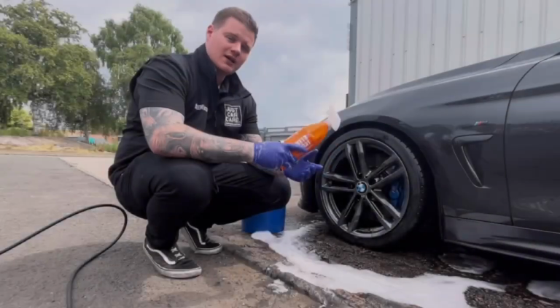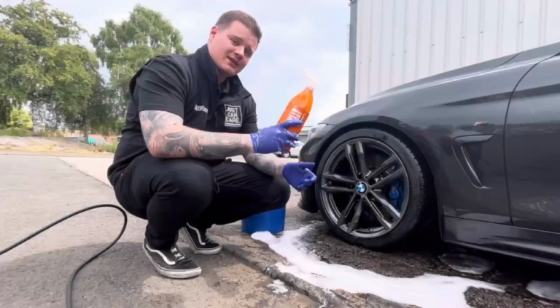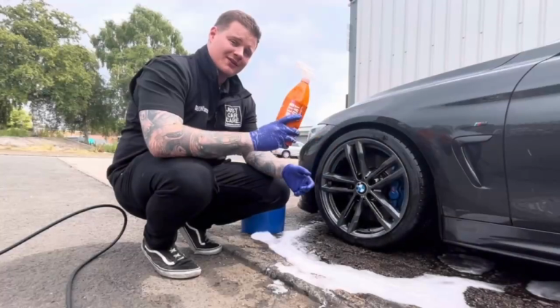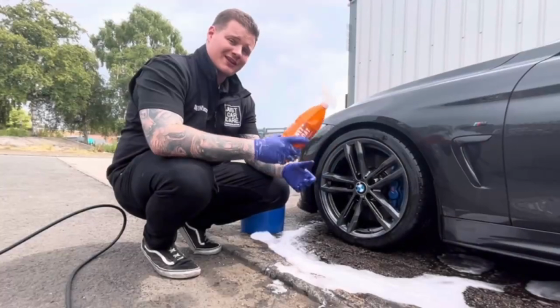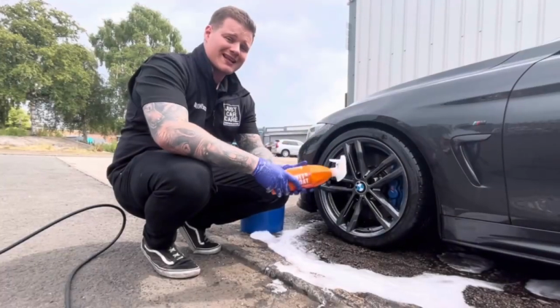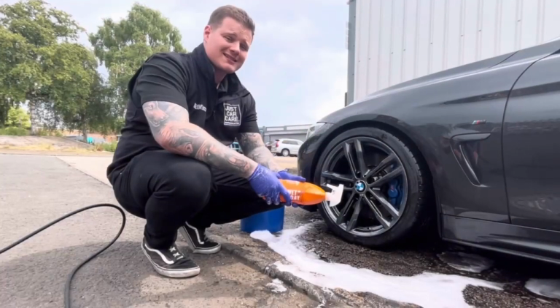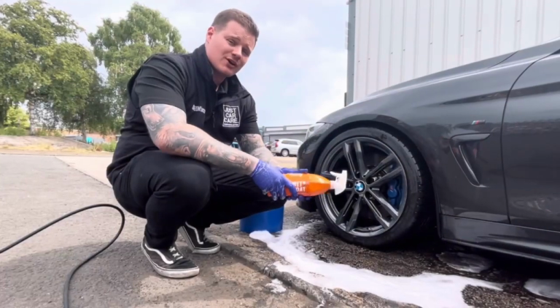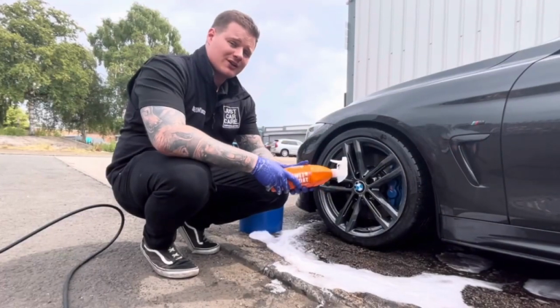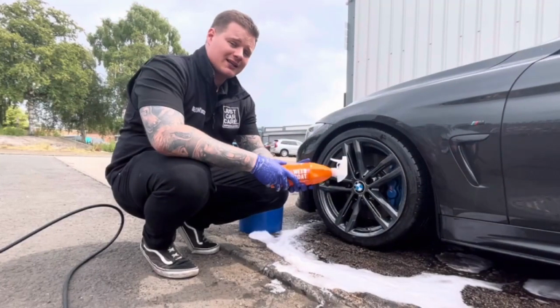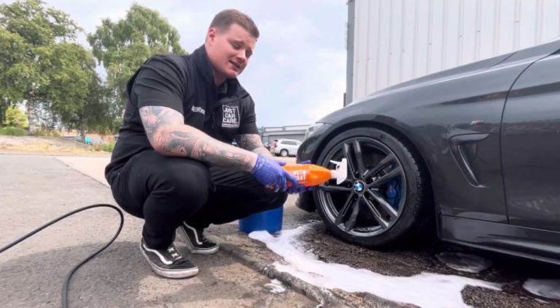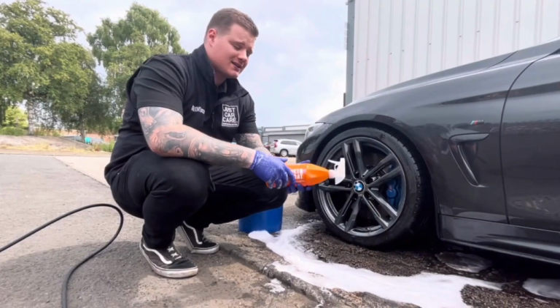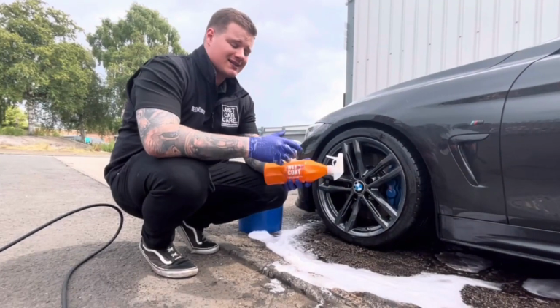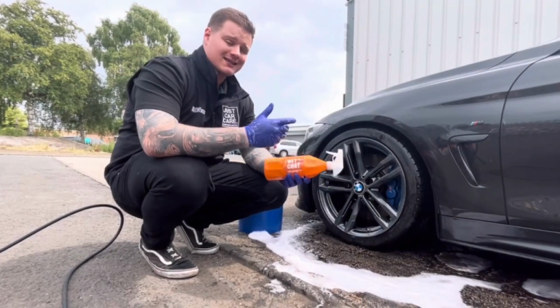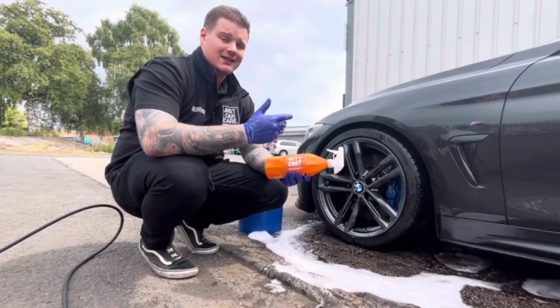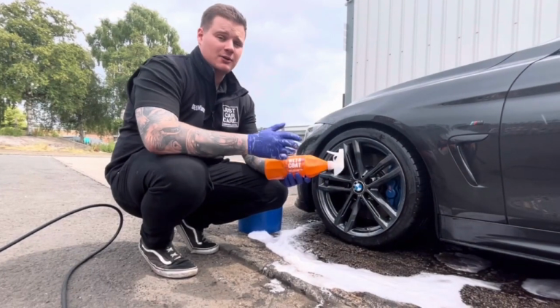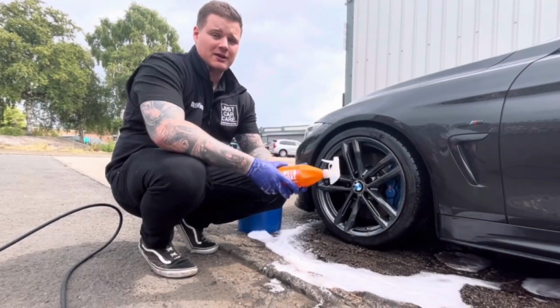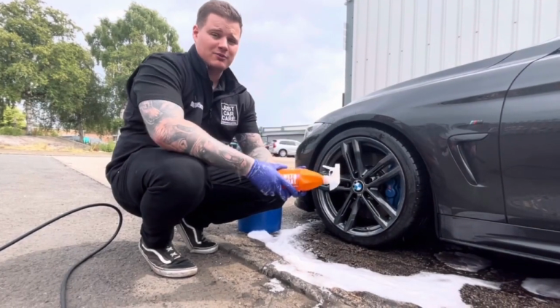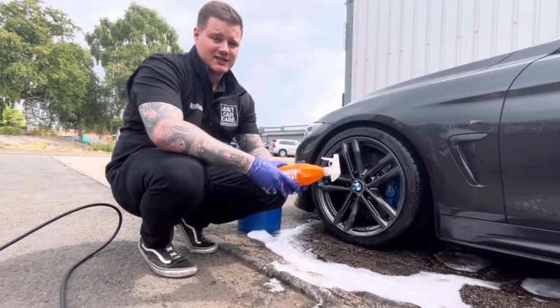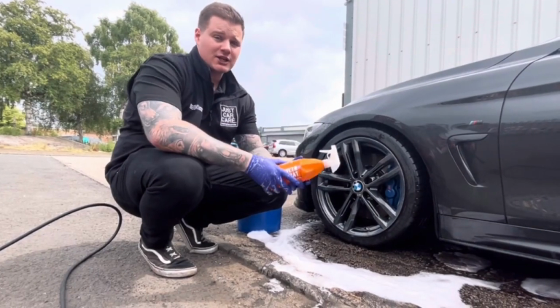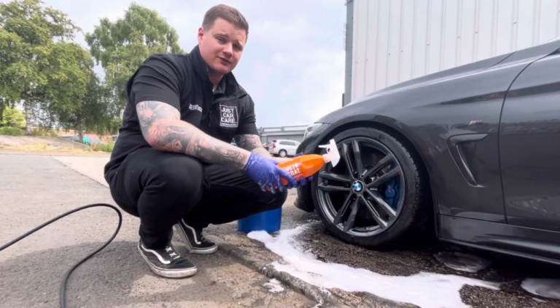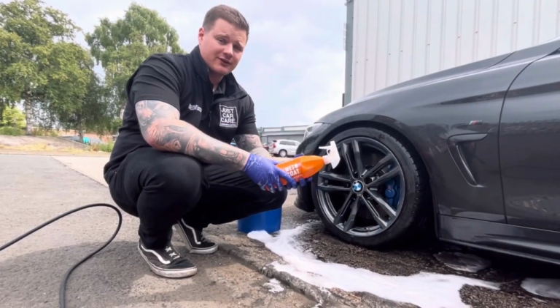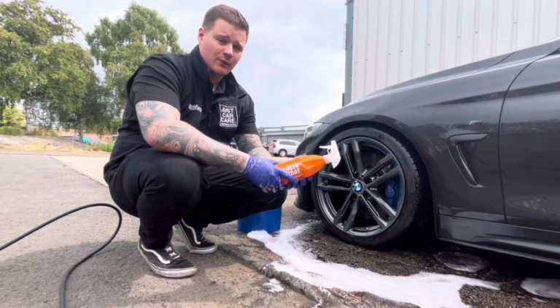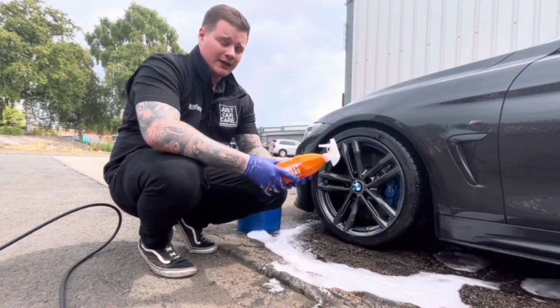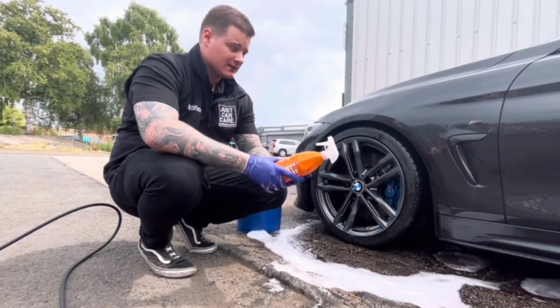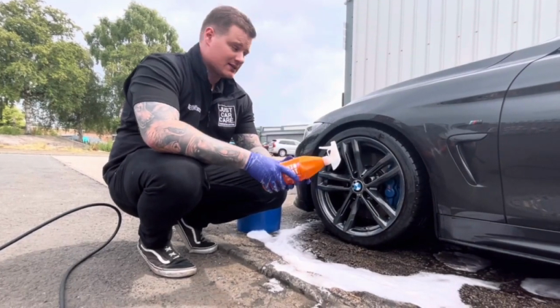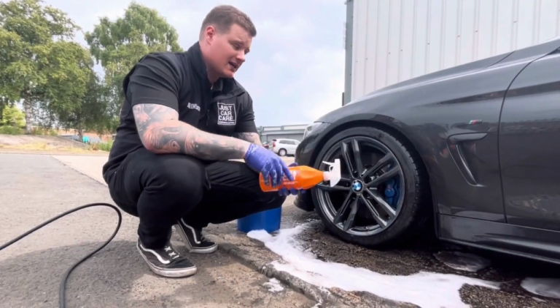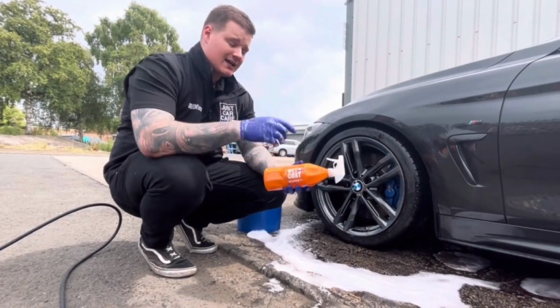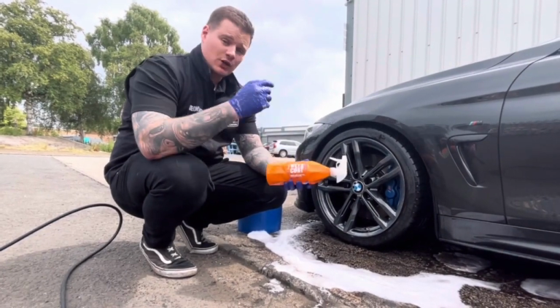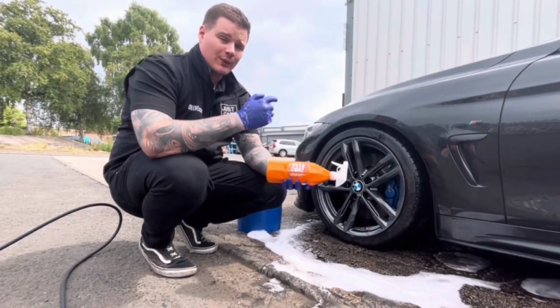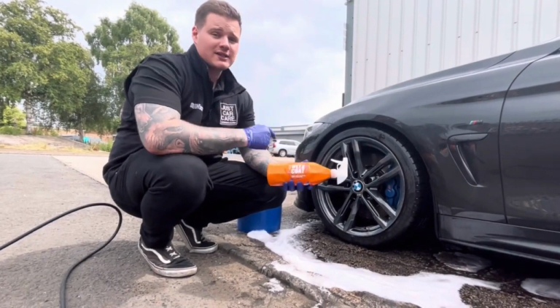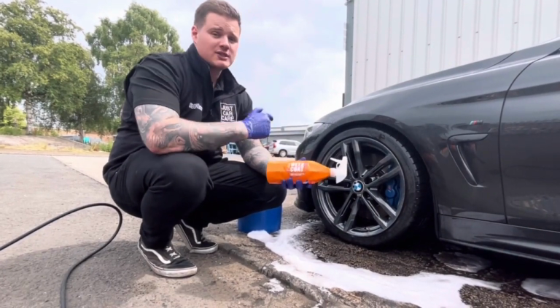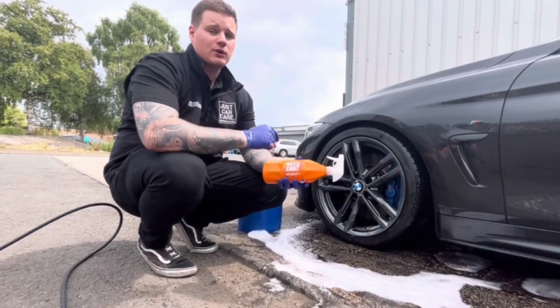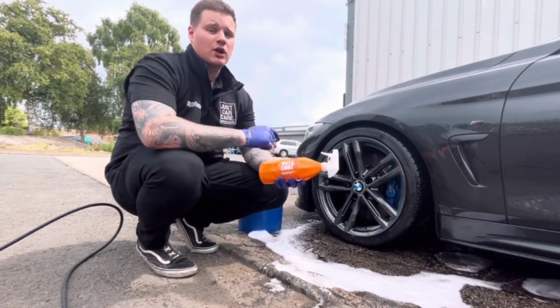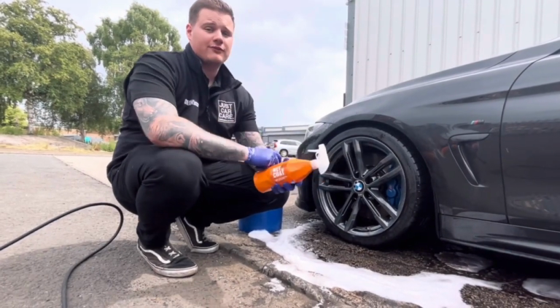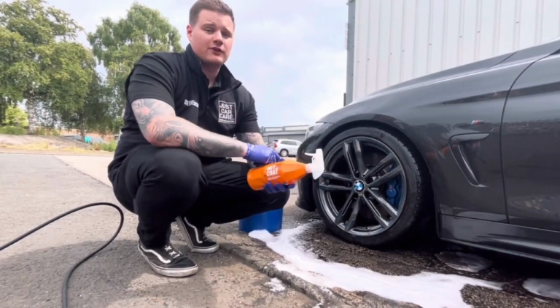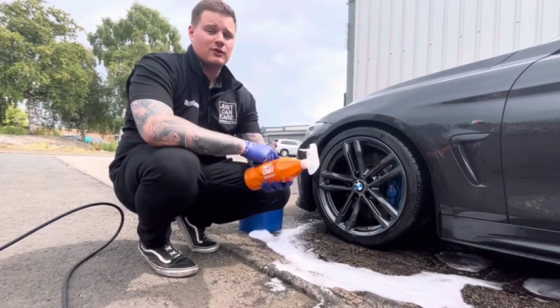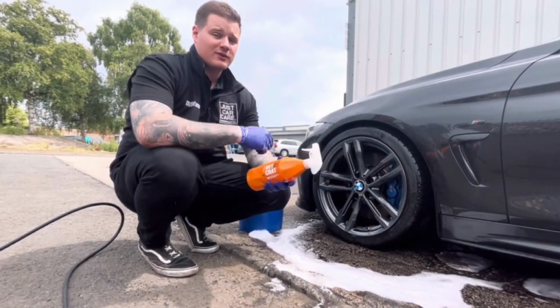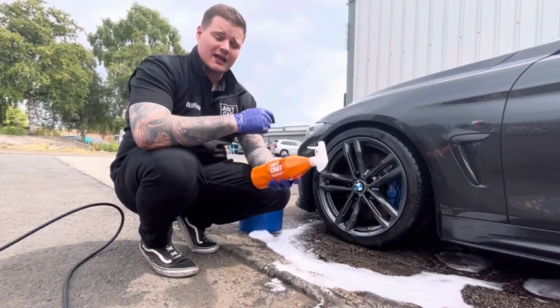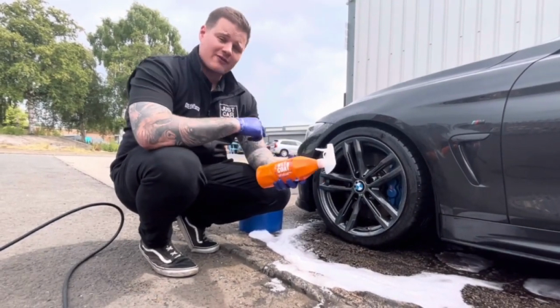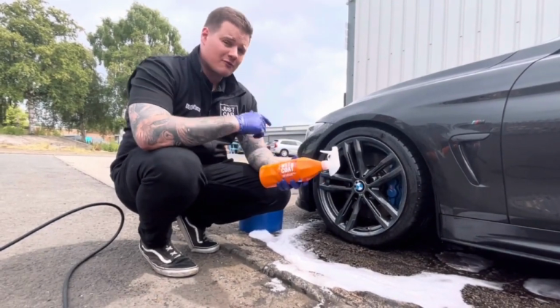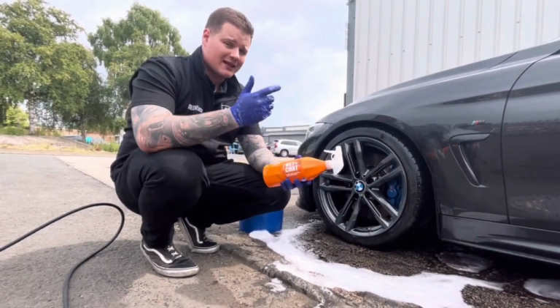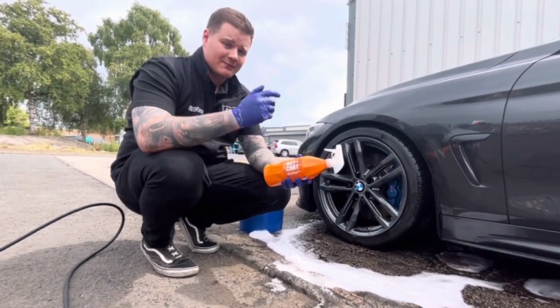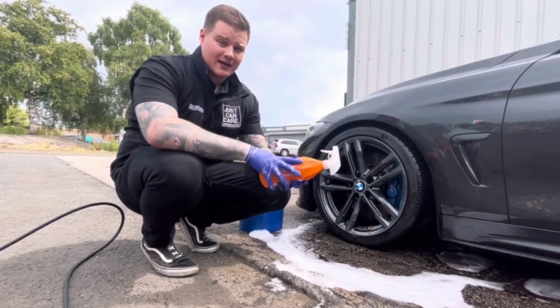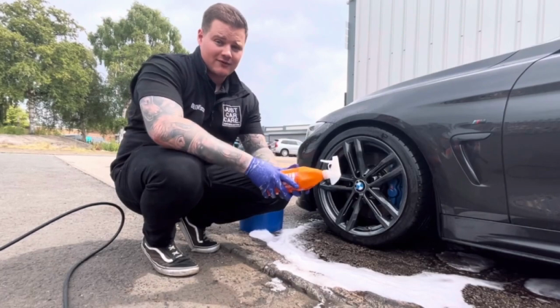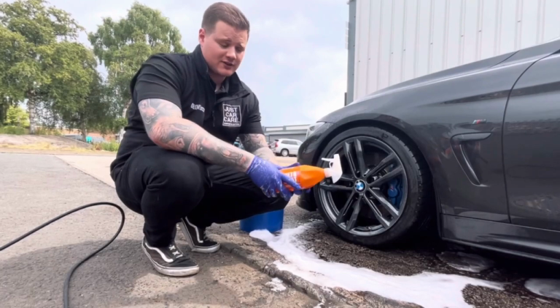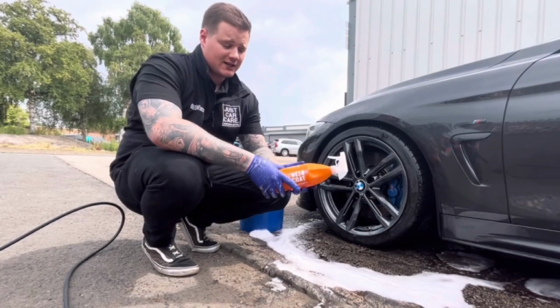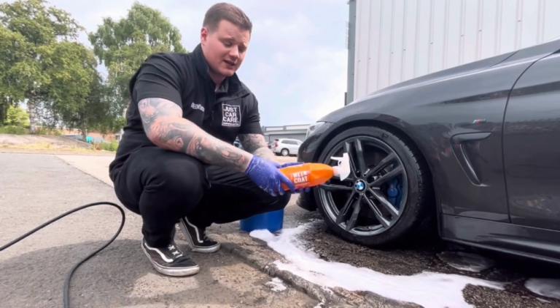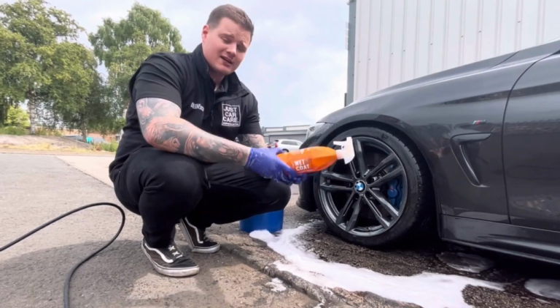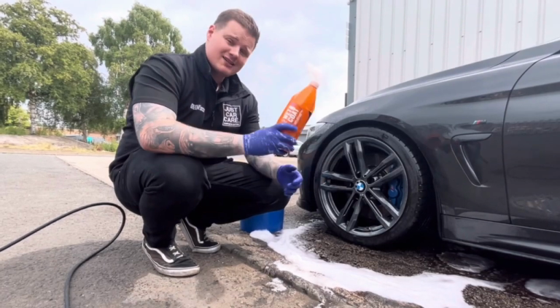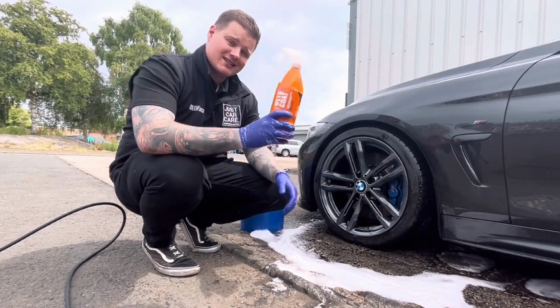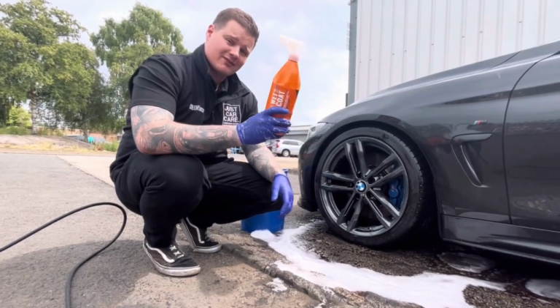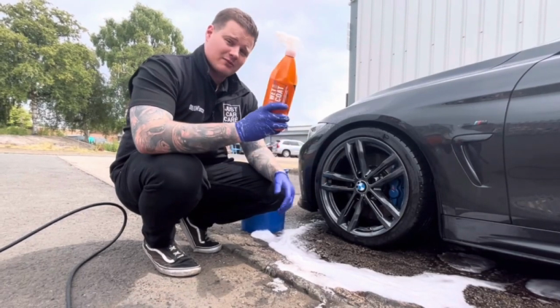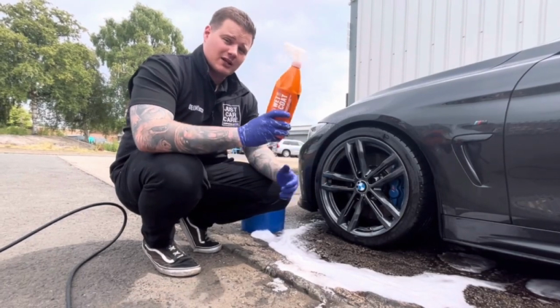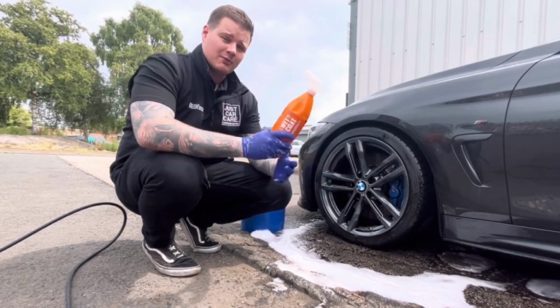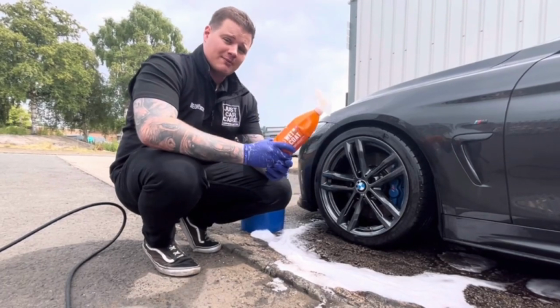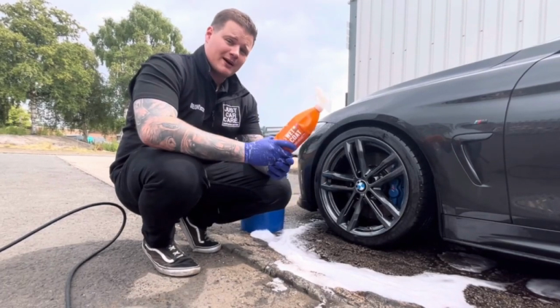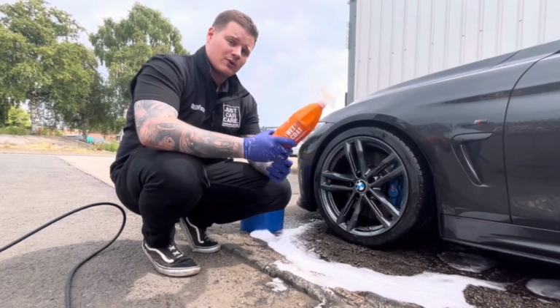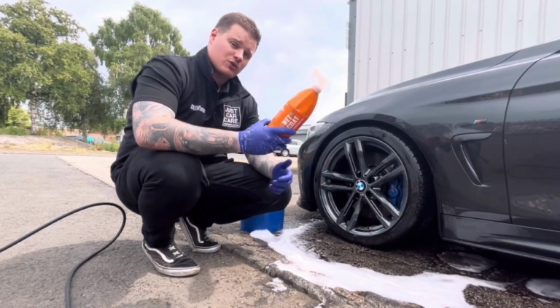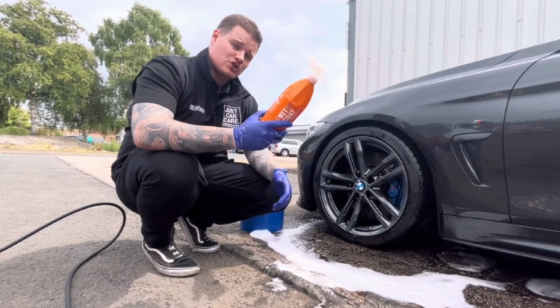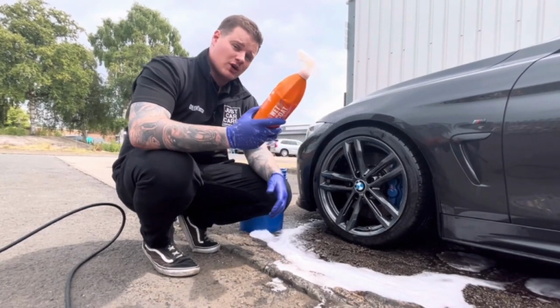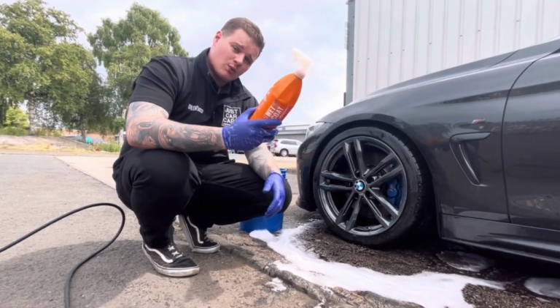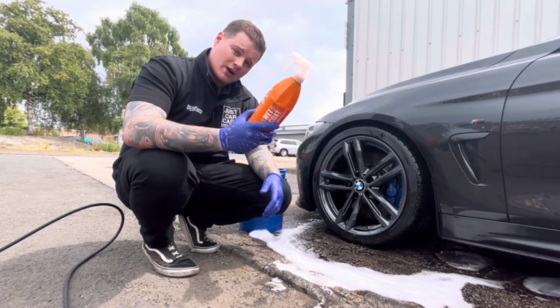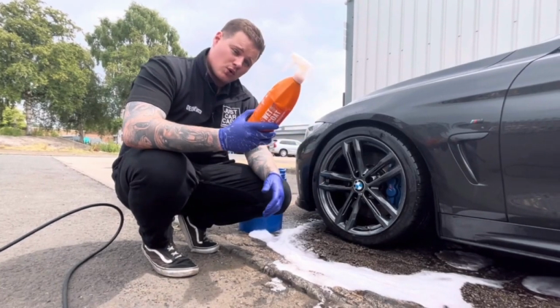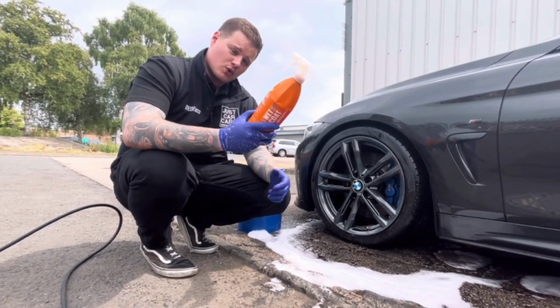Now the last thing on the list is a little bit of protection for your wheels. Your wheels do a lot for you — they get you from A to B every day — so give them a little bit of that Geon wet coat protection.